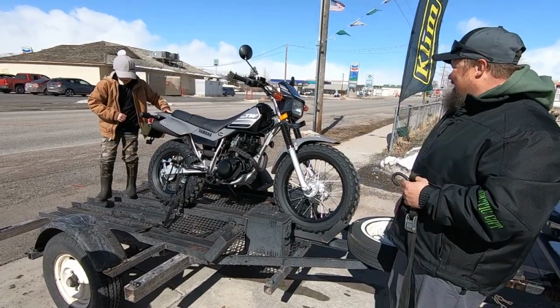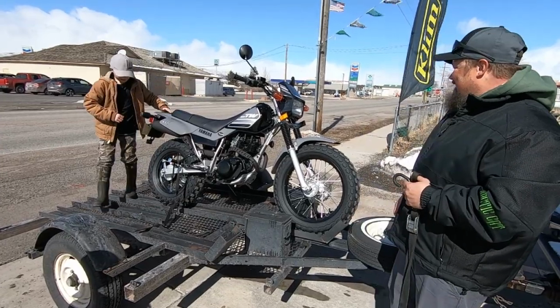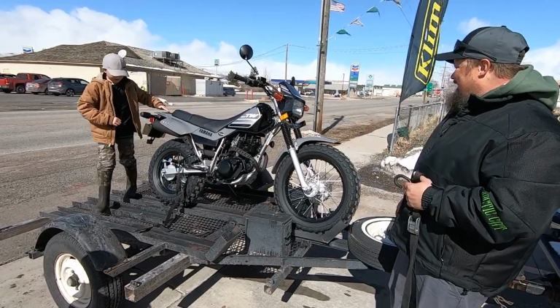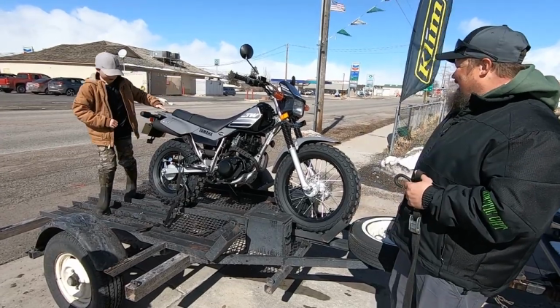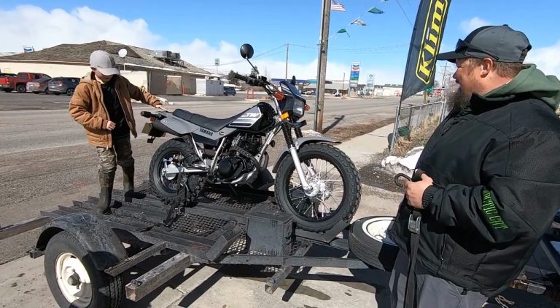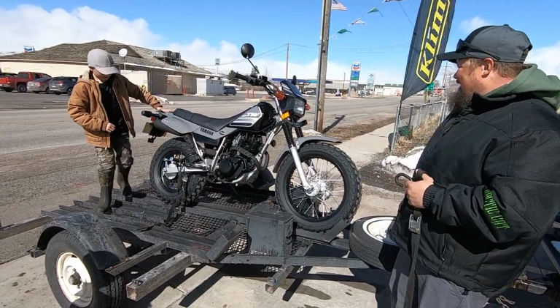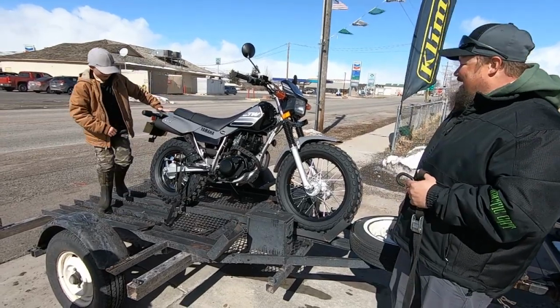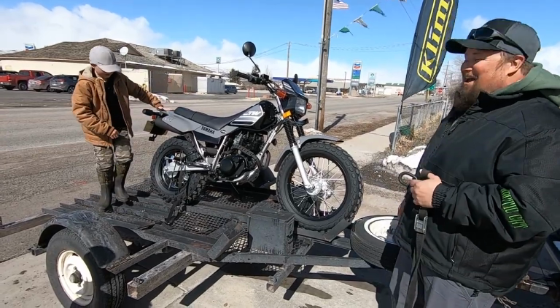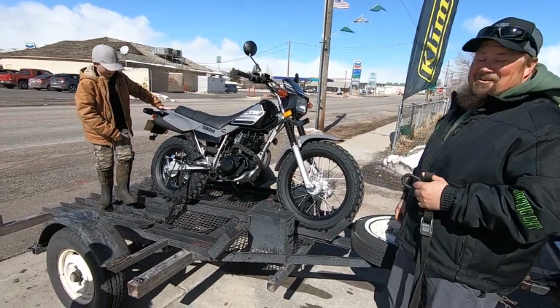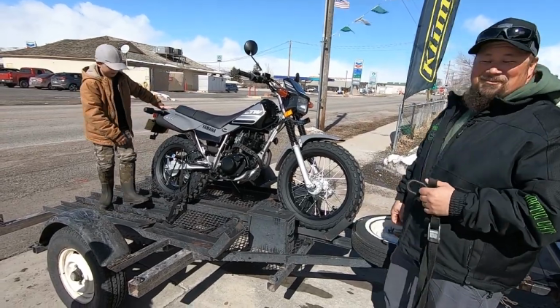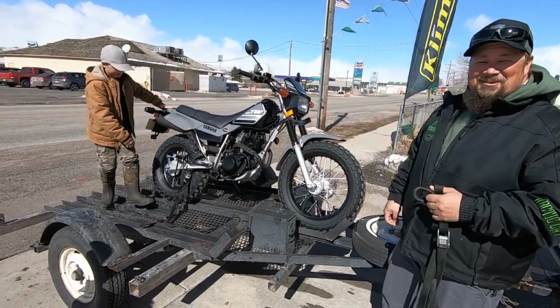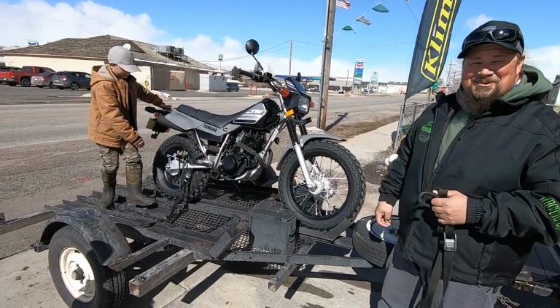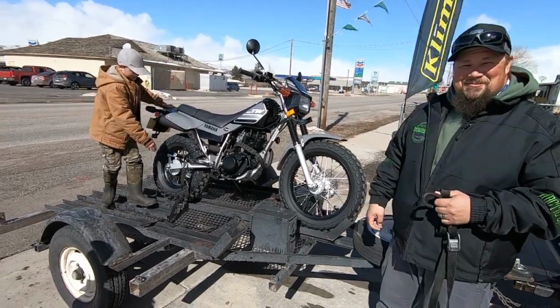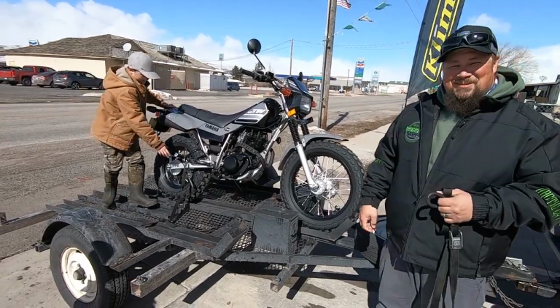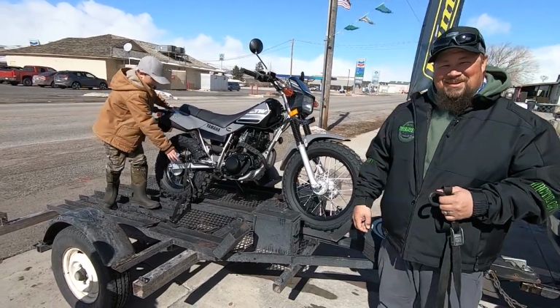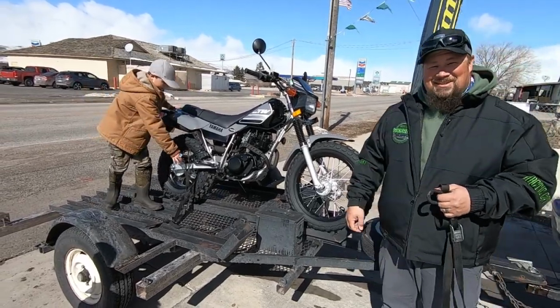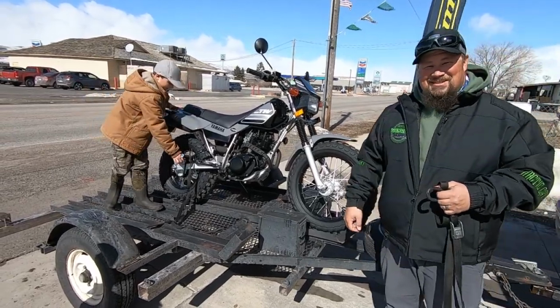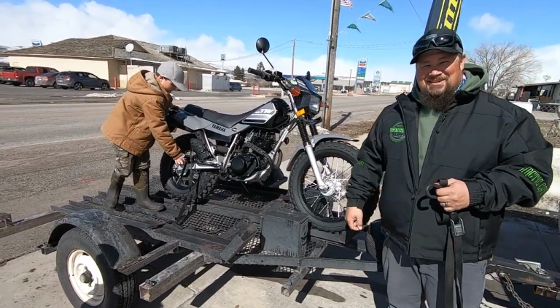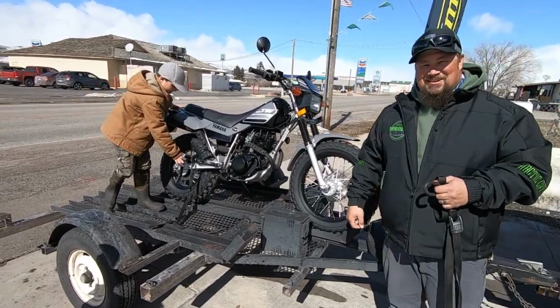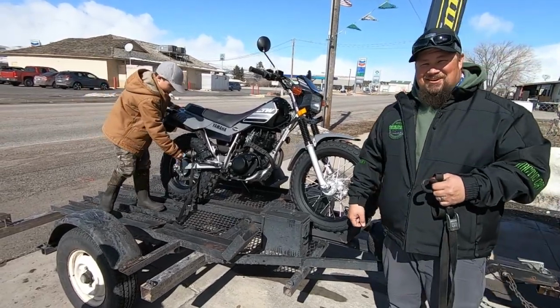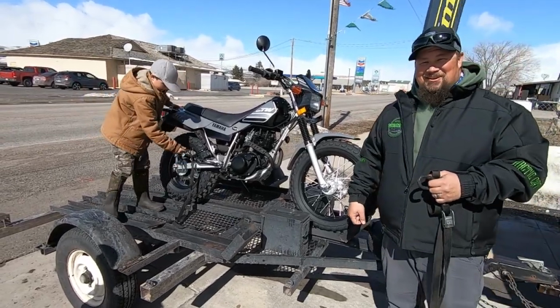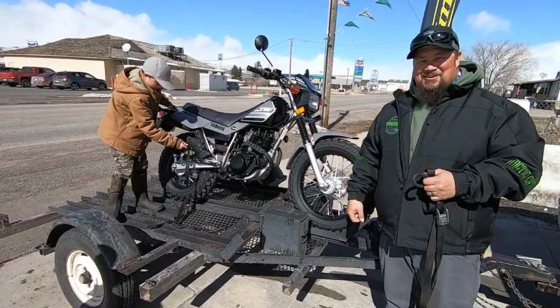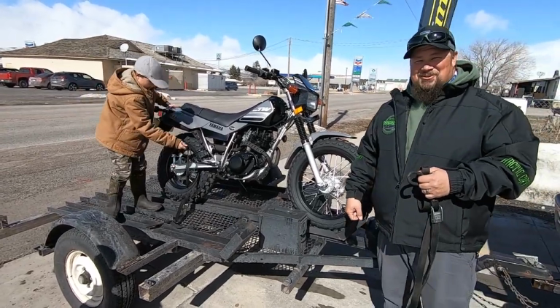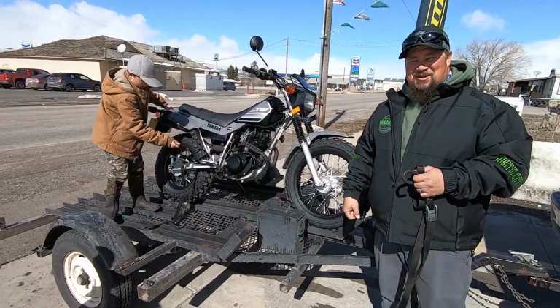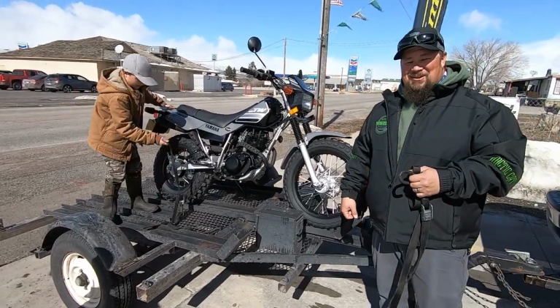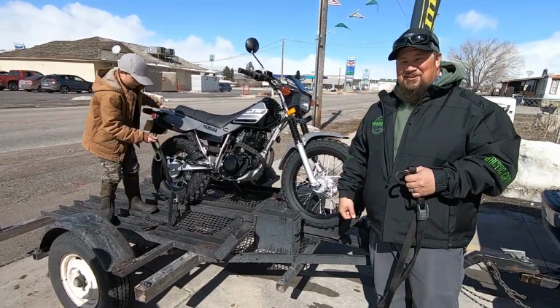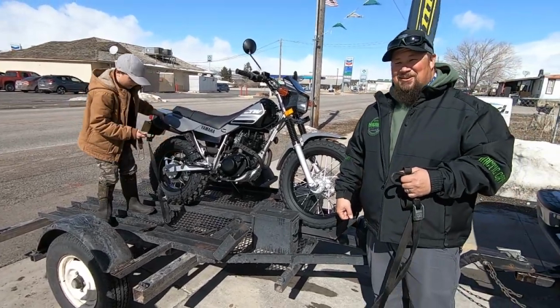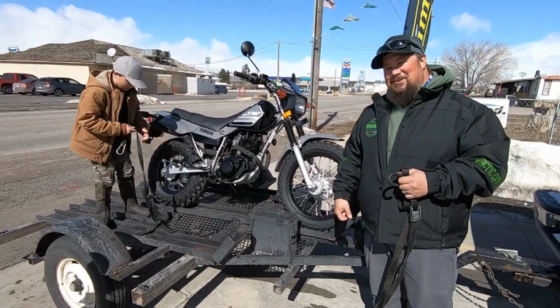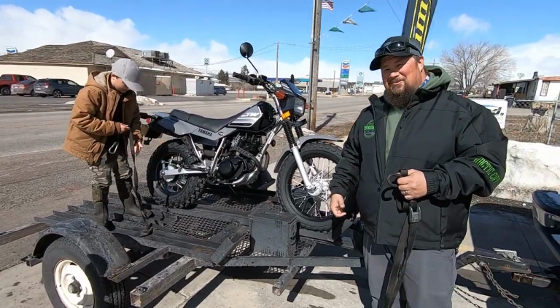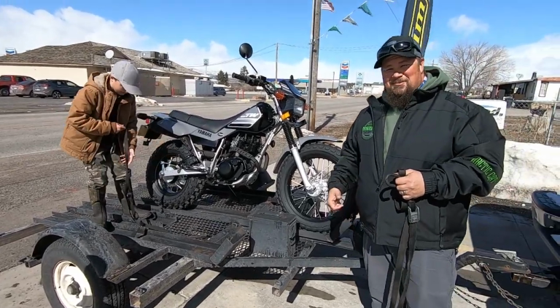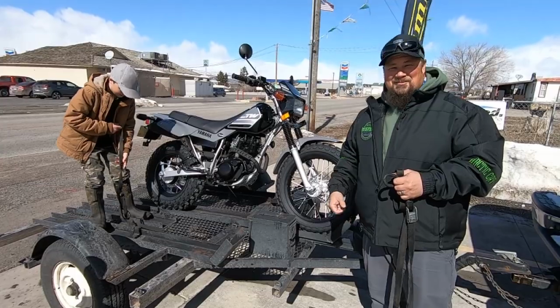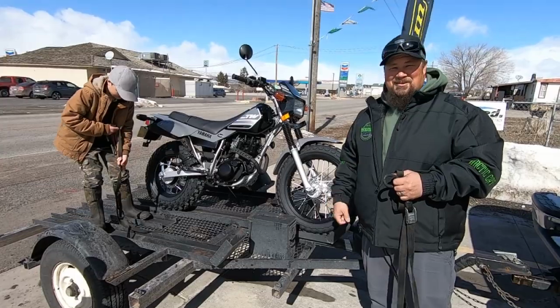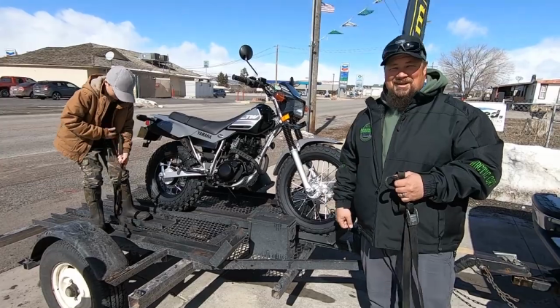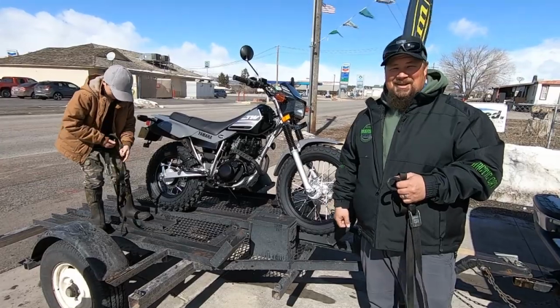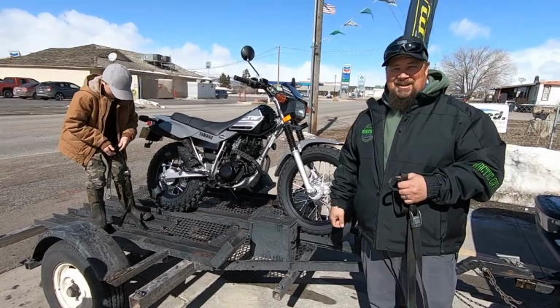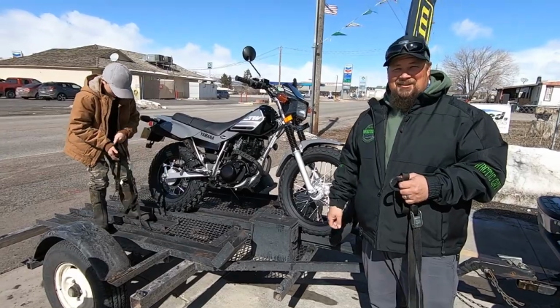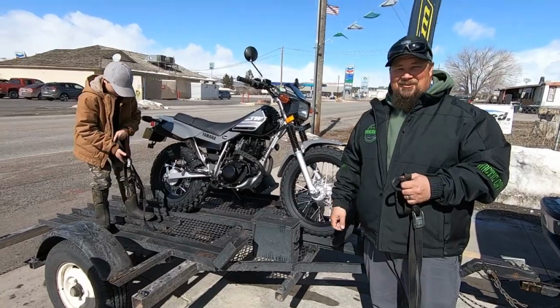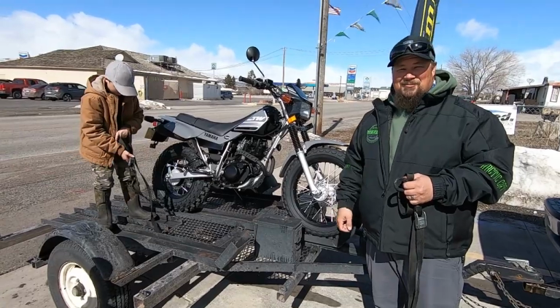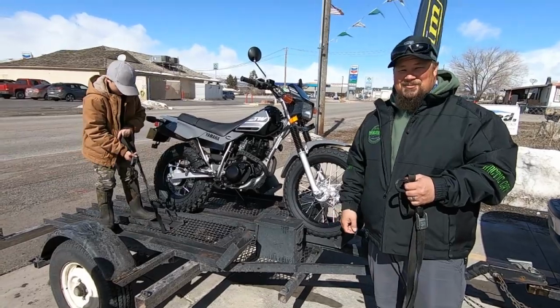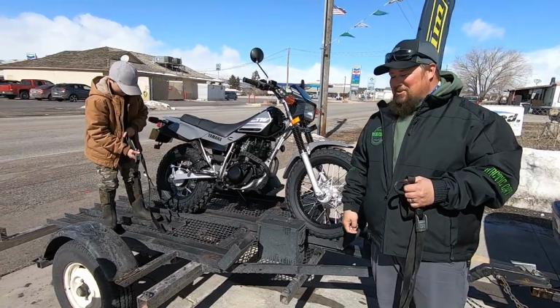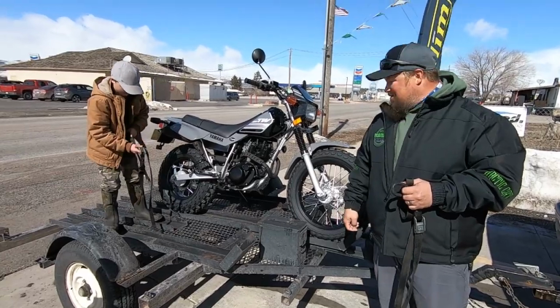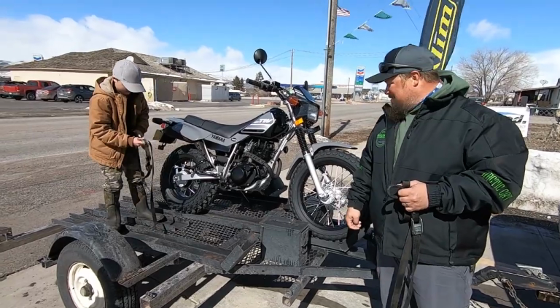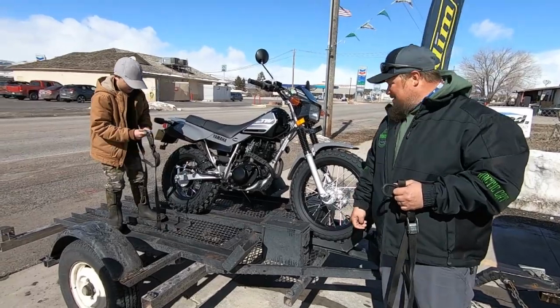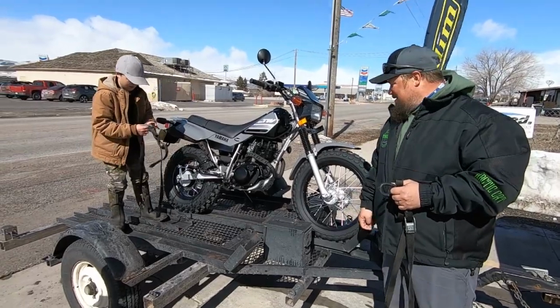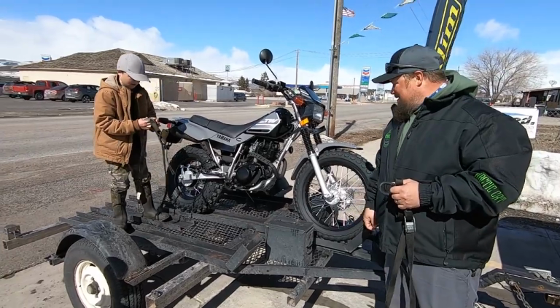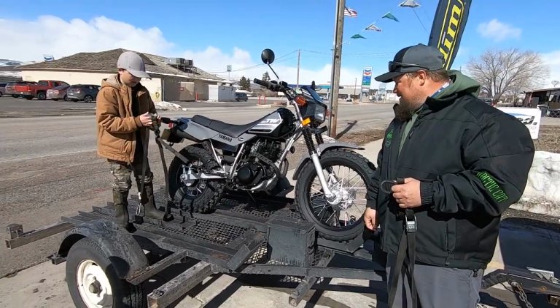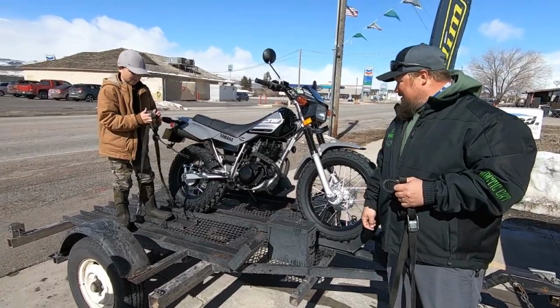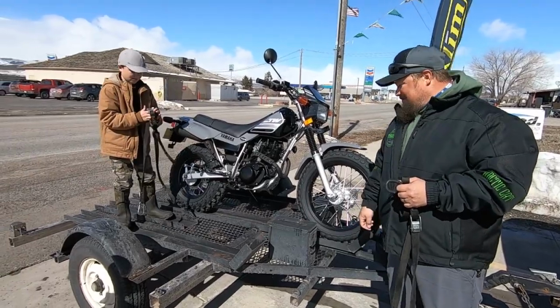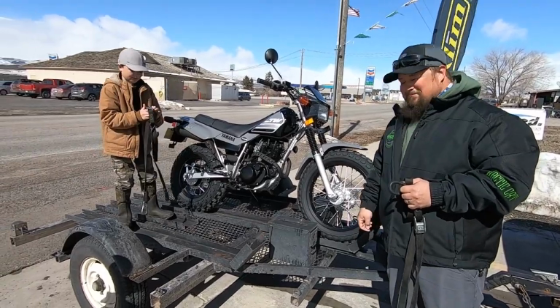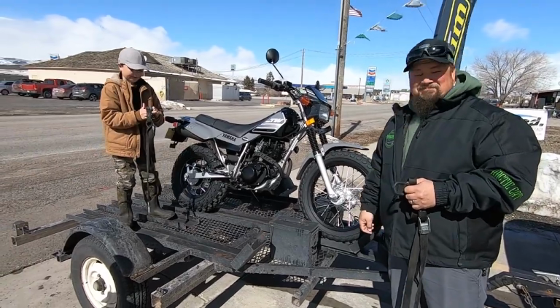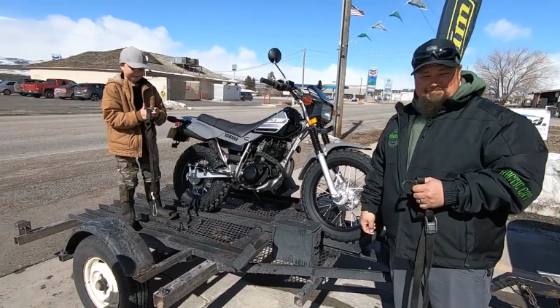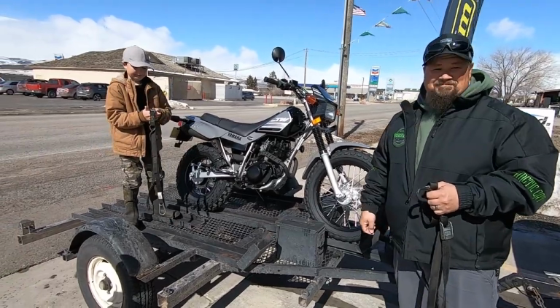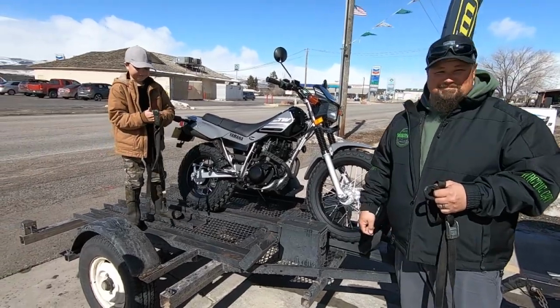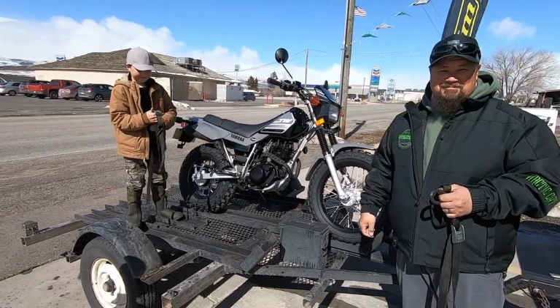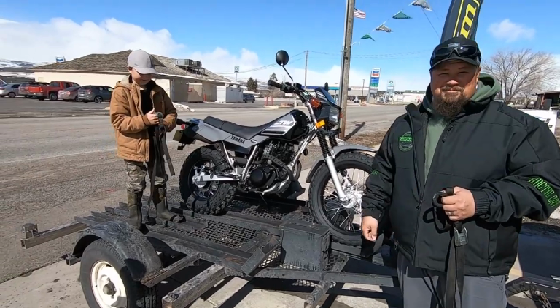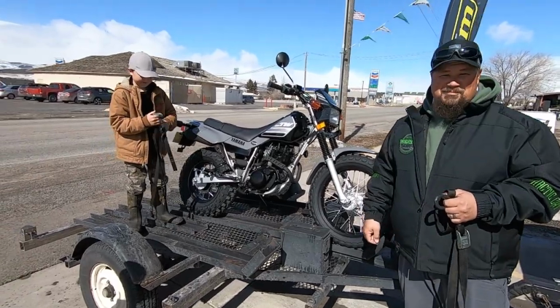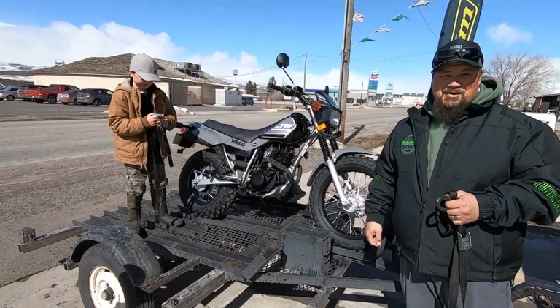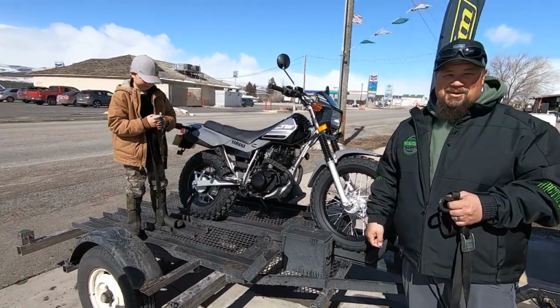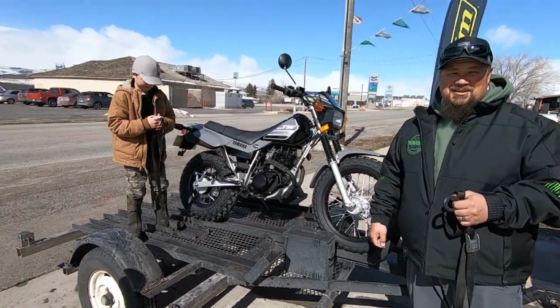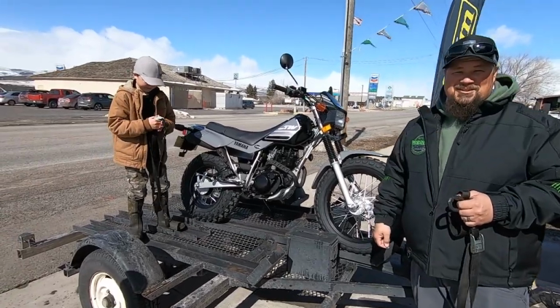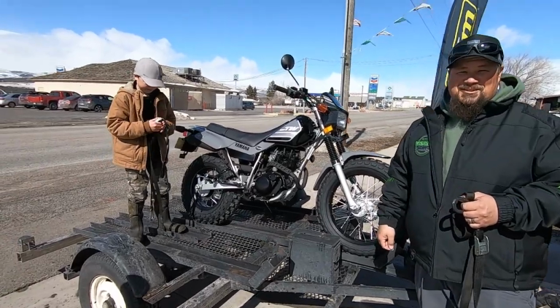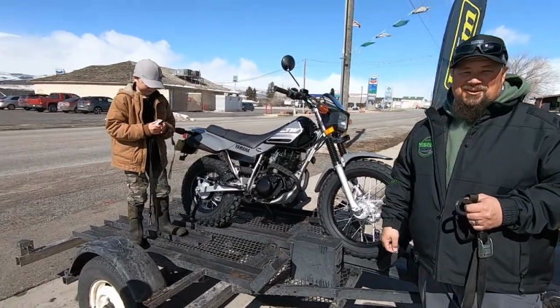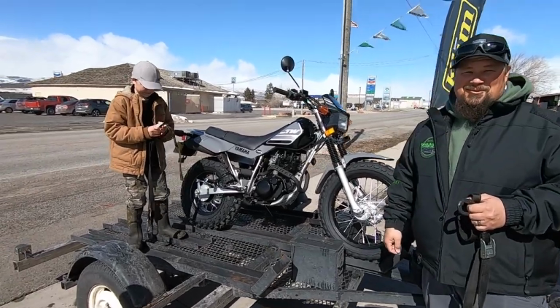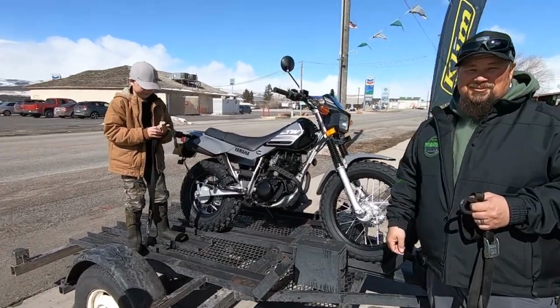We're gonna put this on the trailer here and we're gonna get it home. Pretty stoked.